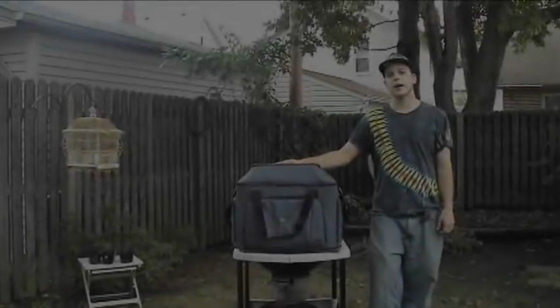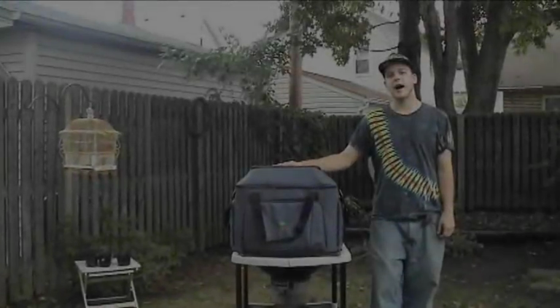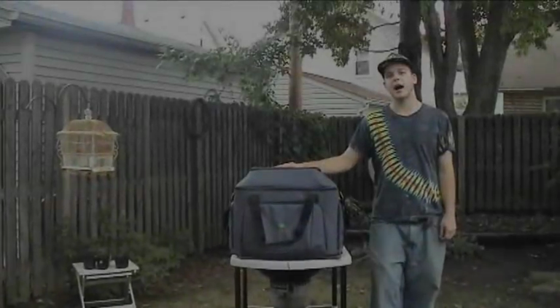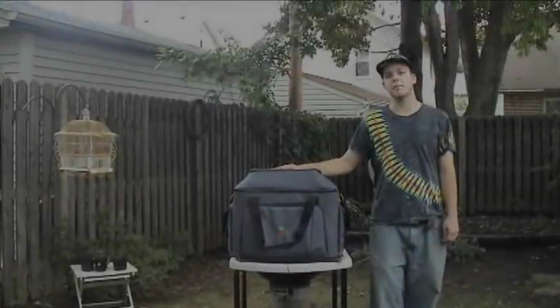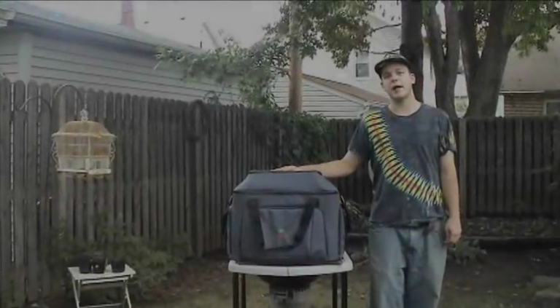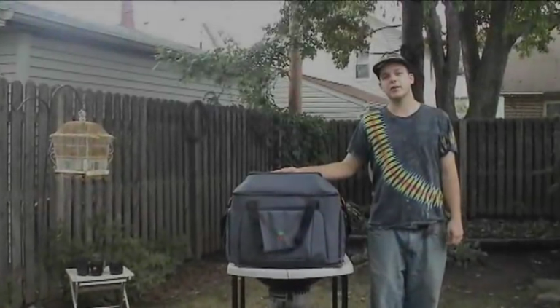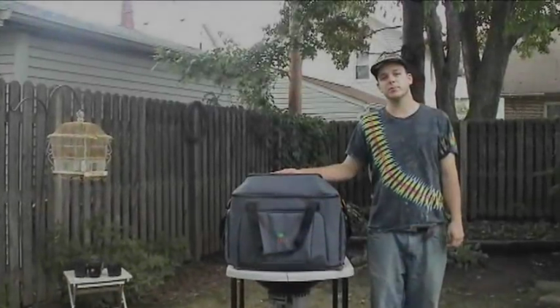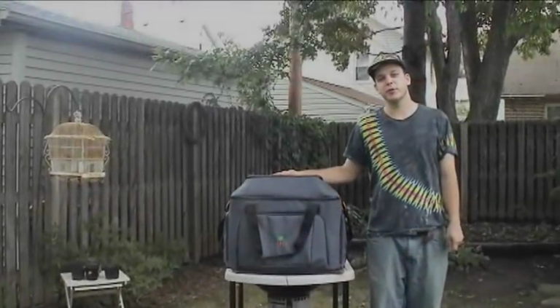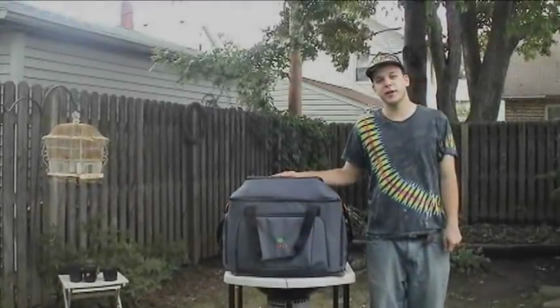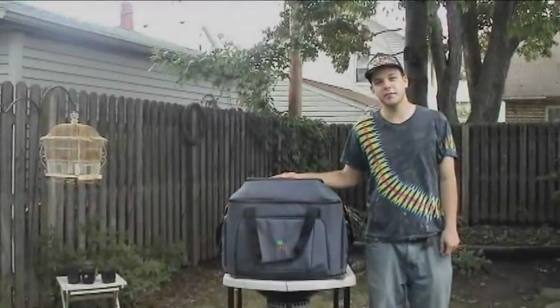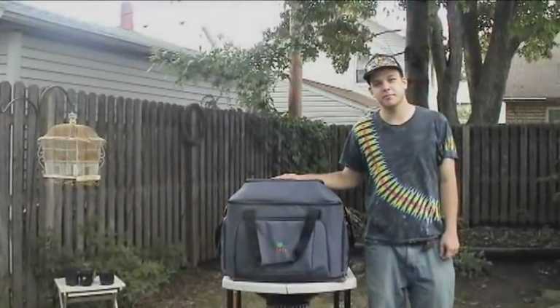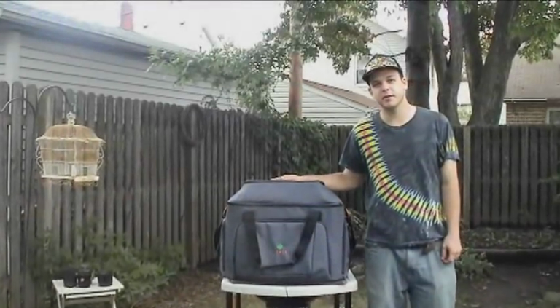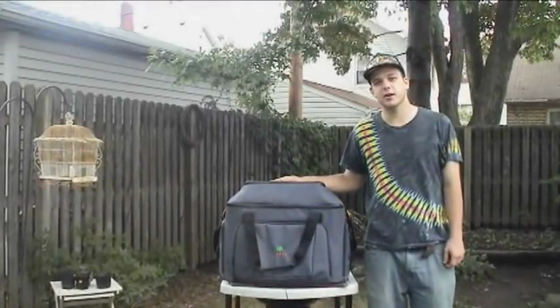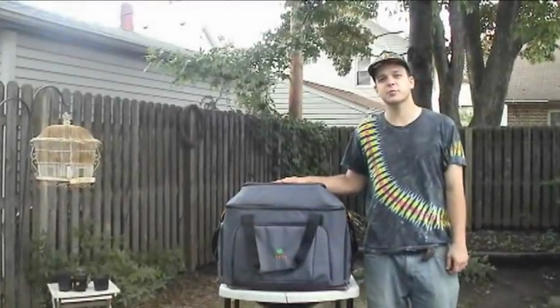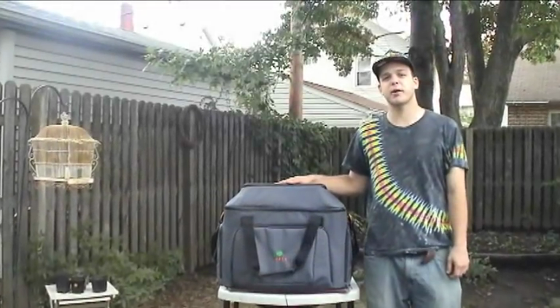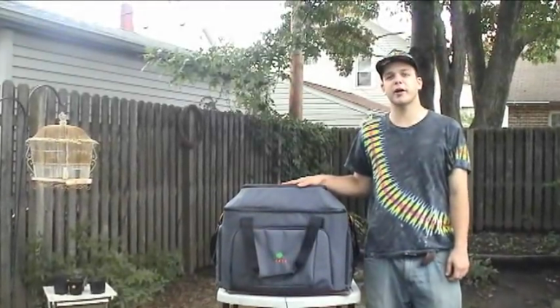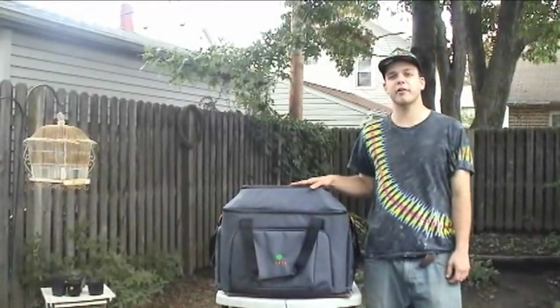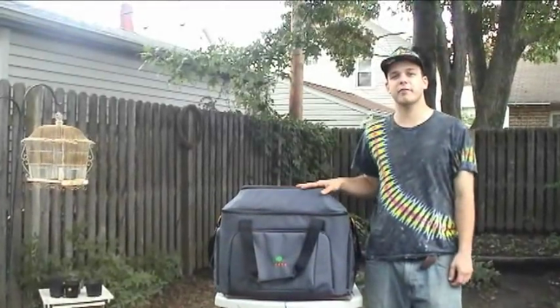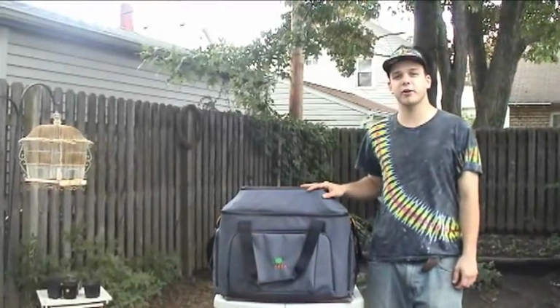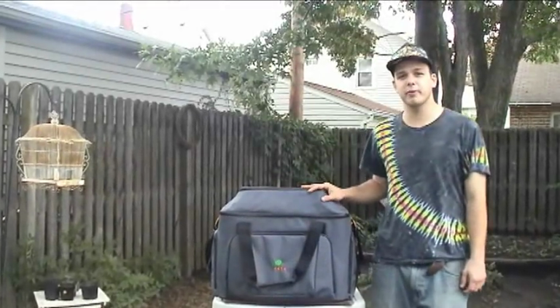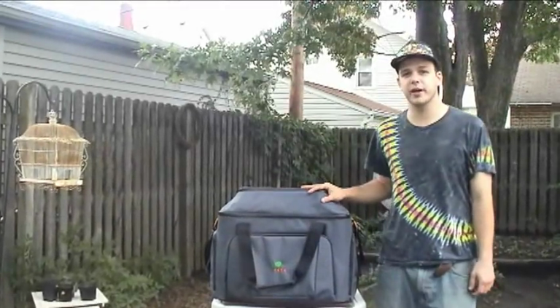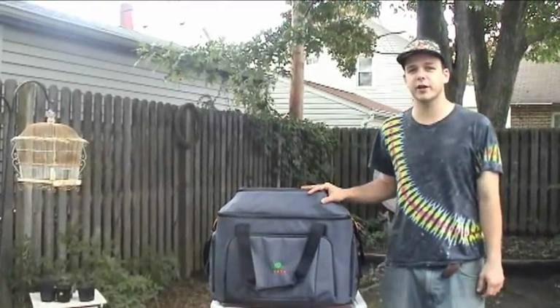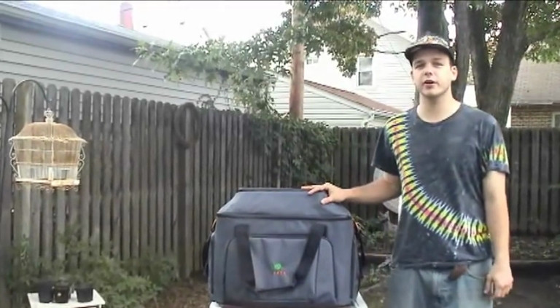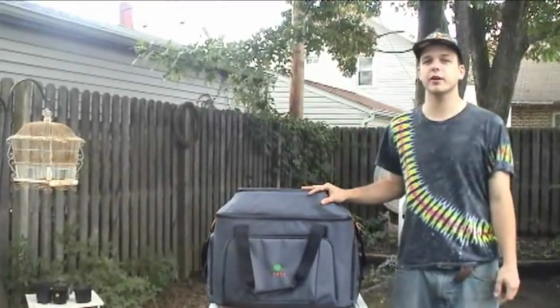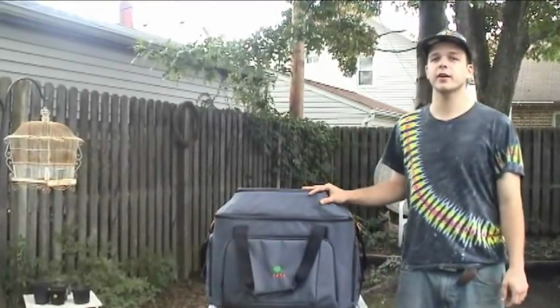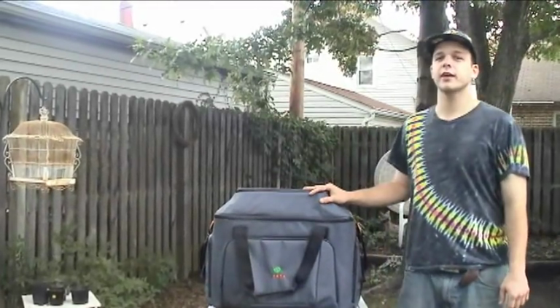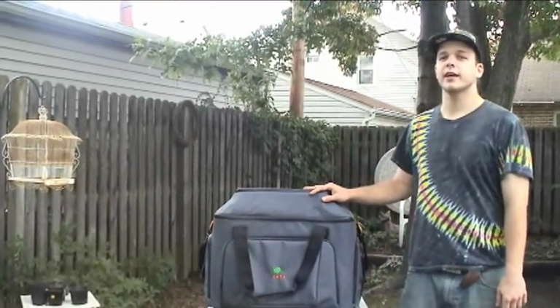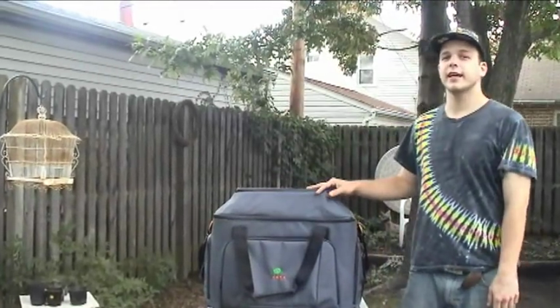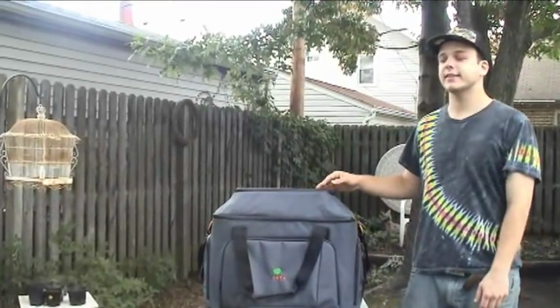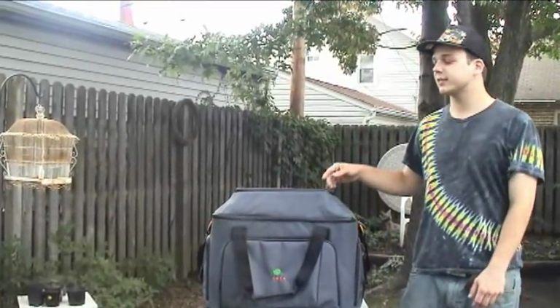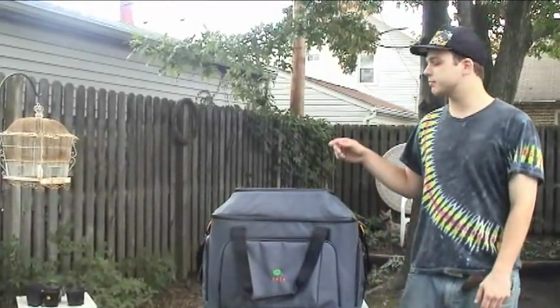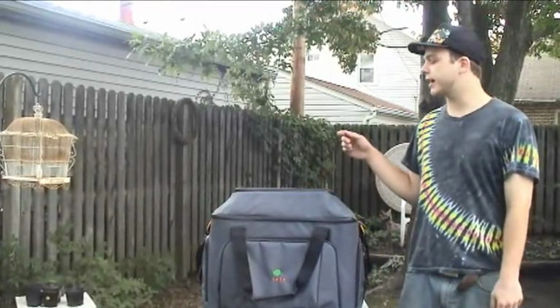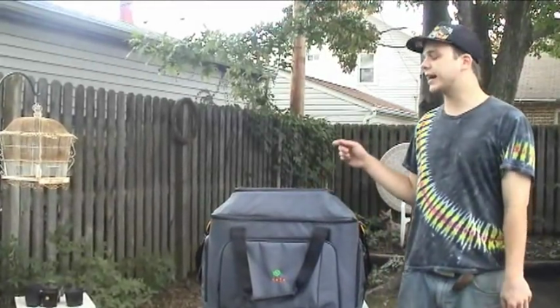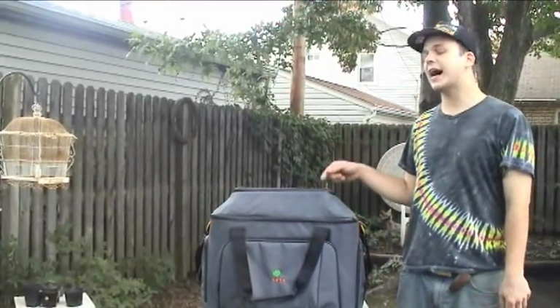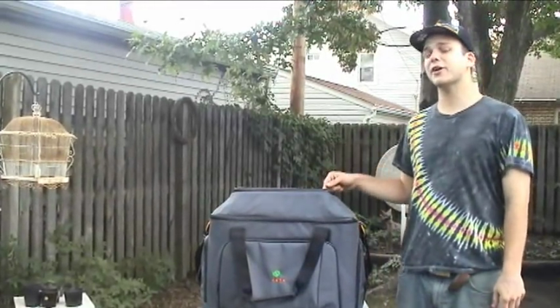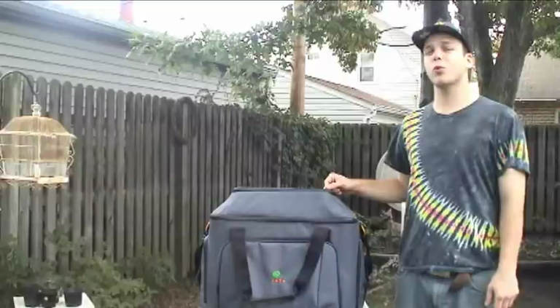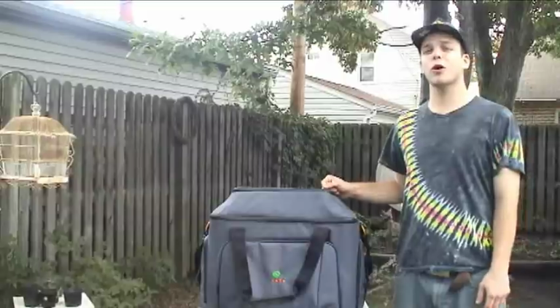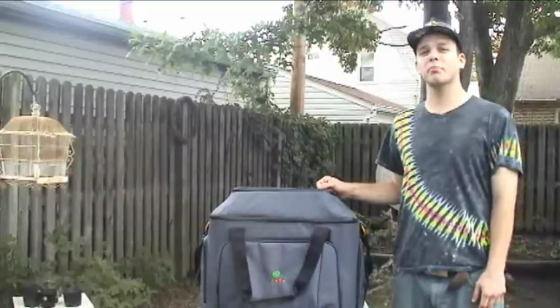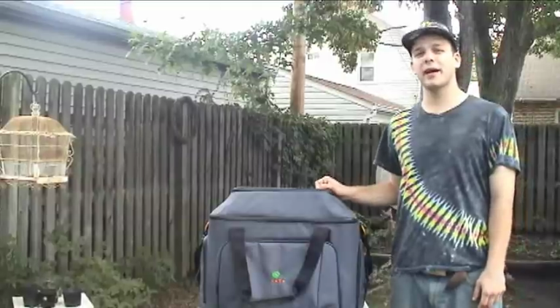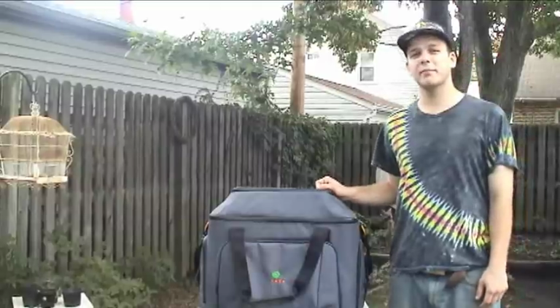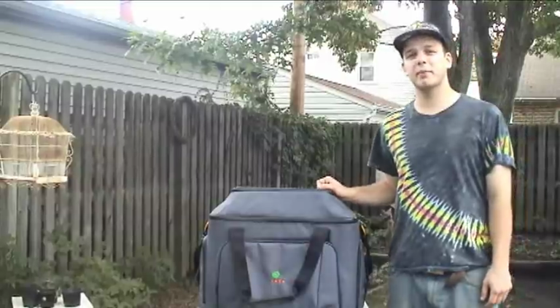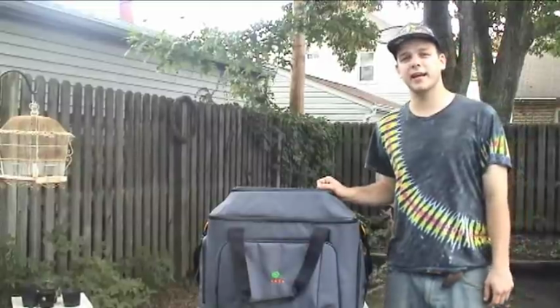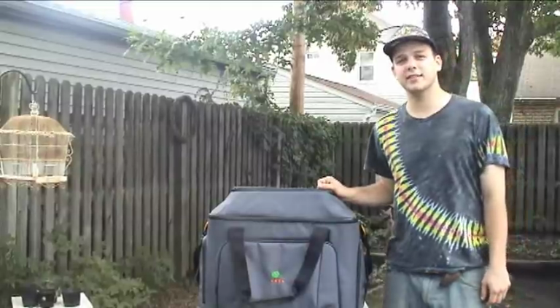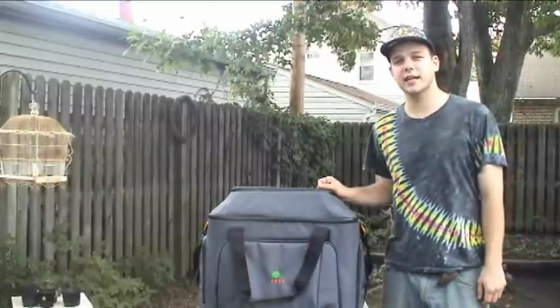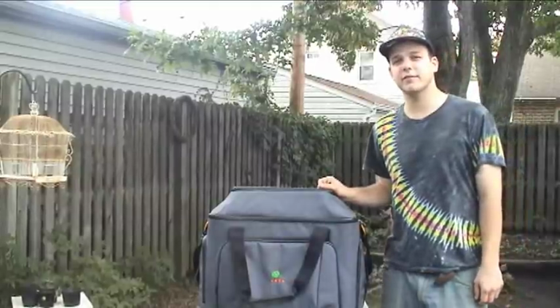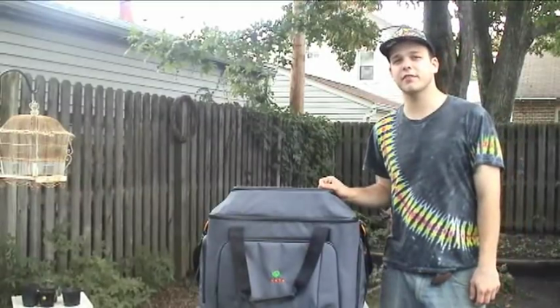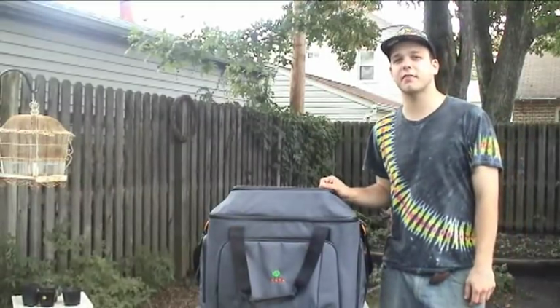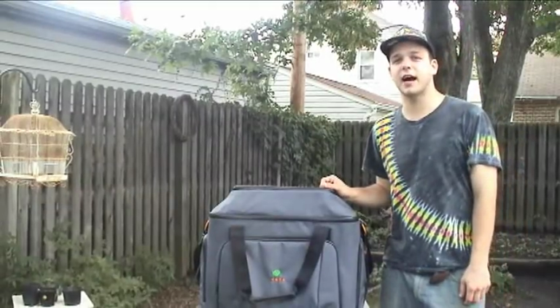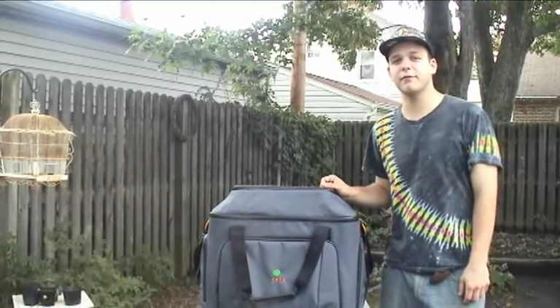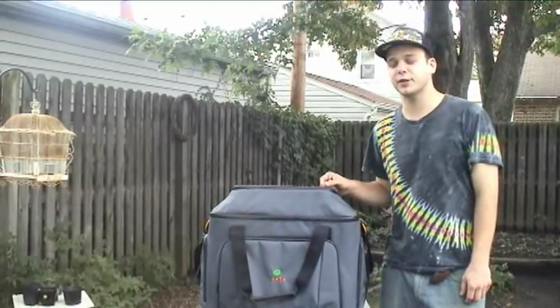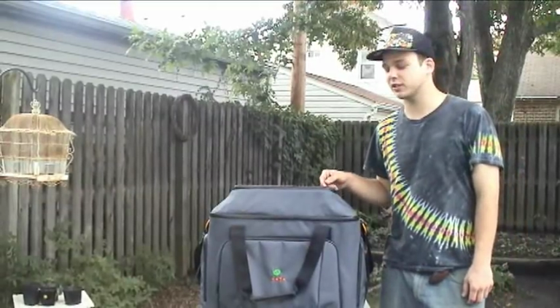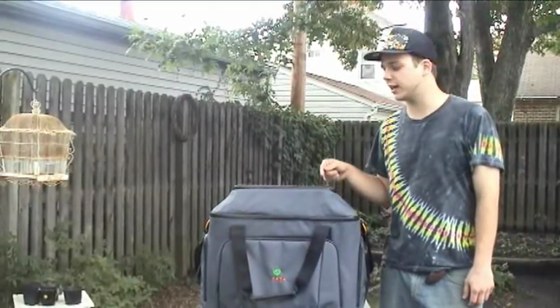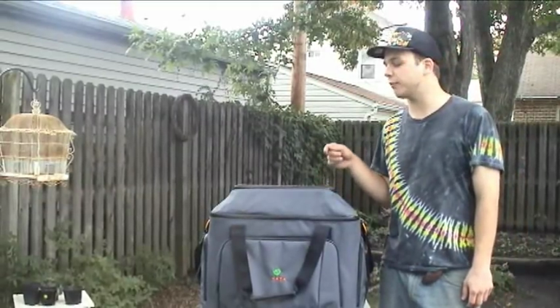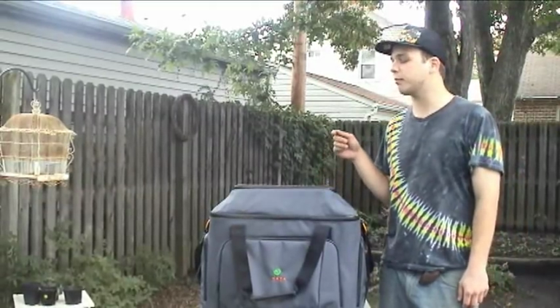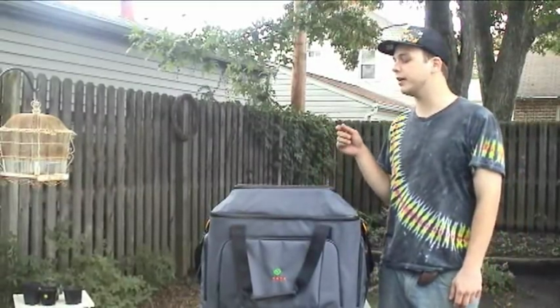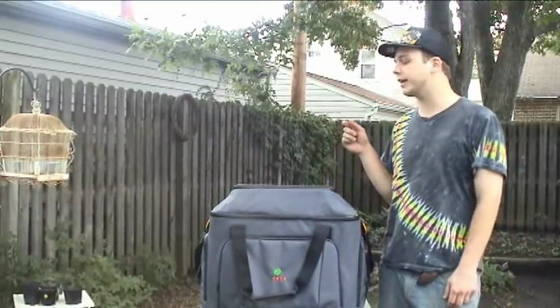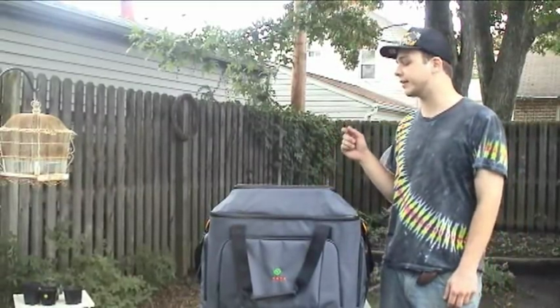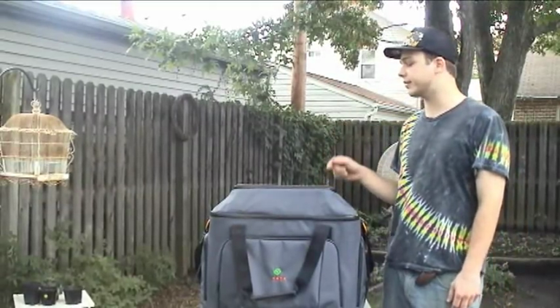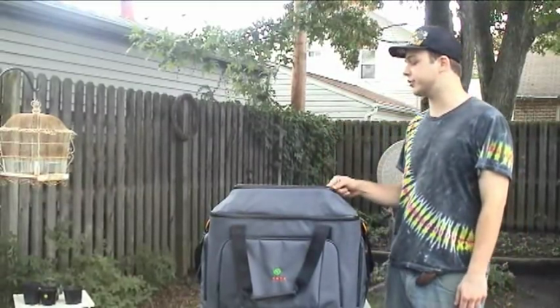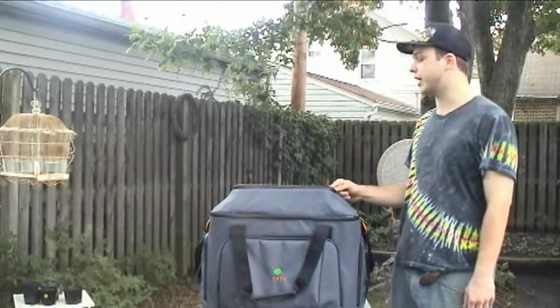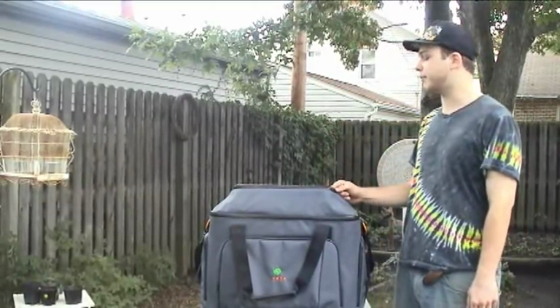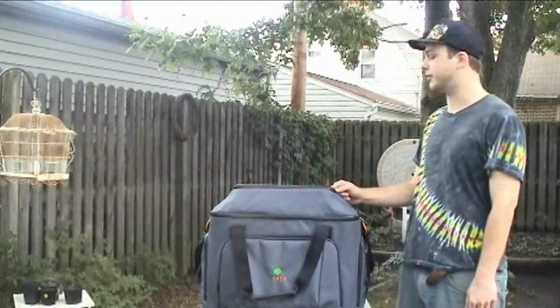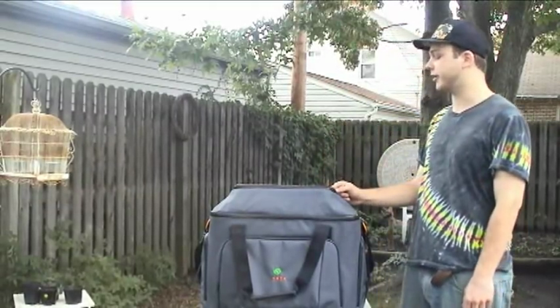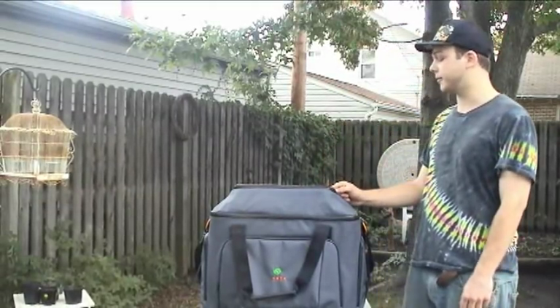Hi, I'm Alex Mooney, aspiring filmmaker, and this is my Kata One Man Band 75, which is helping me get the job done.